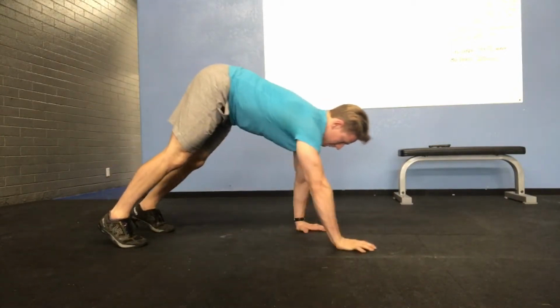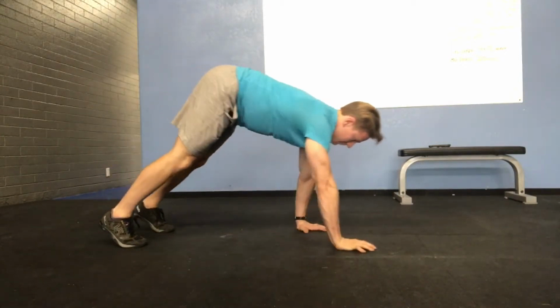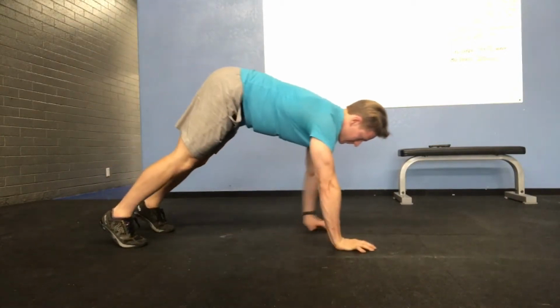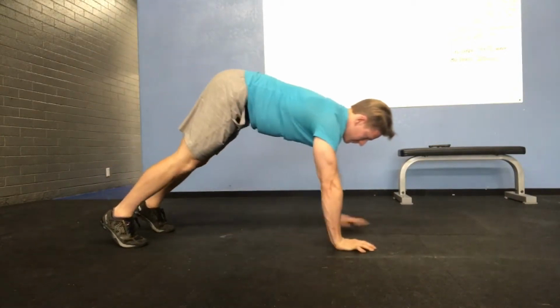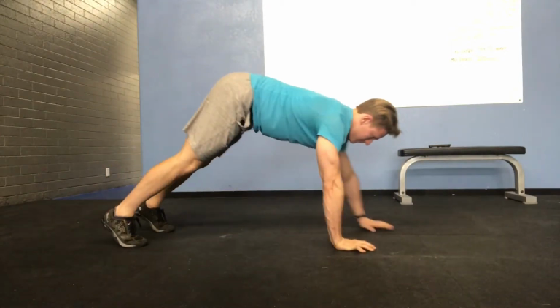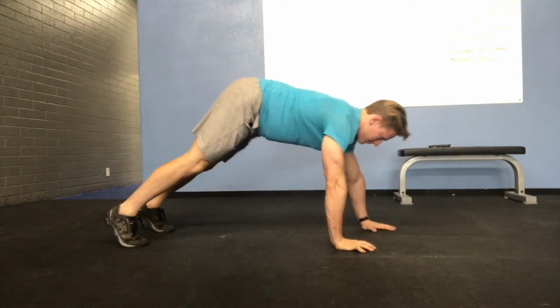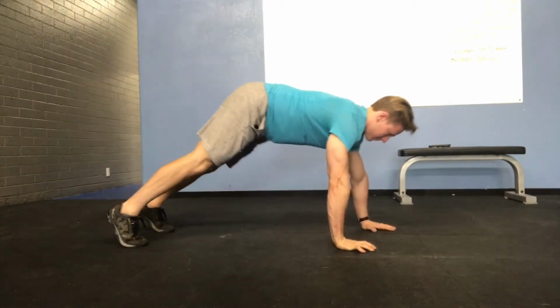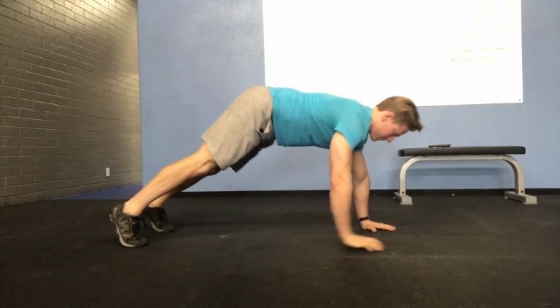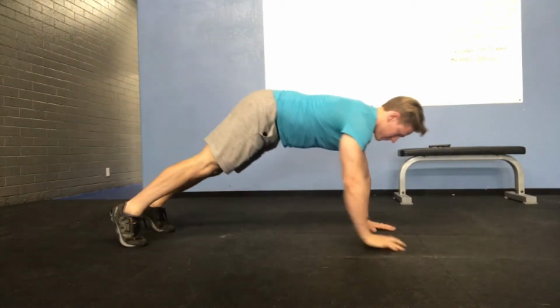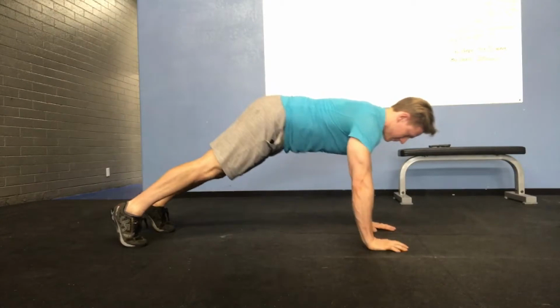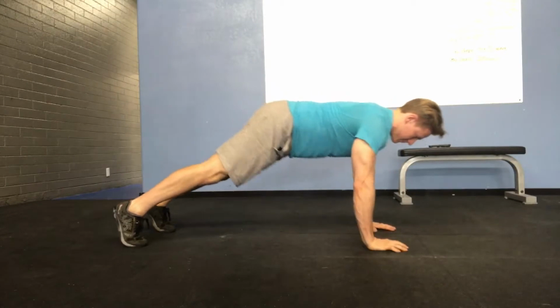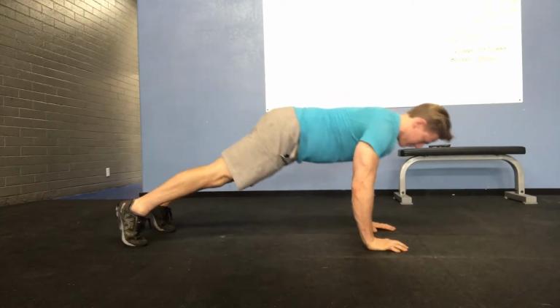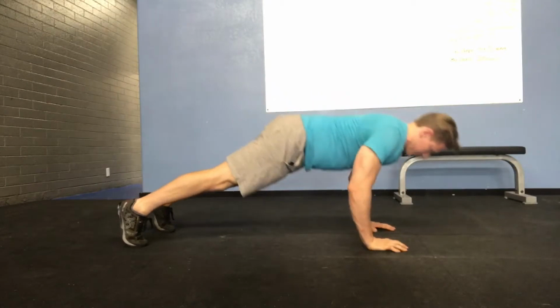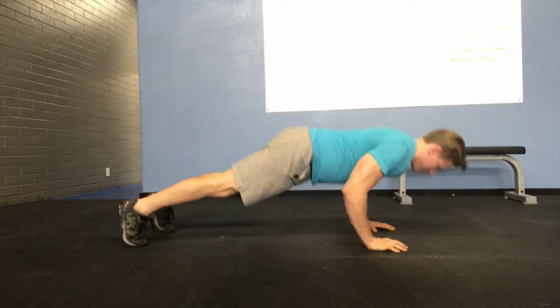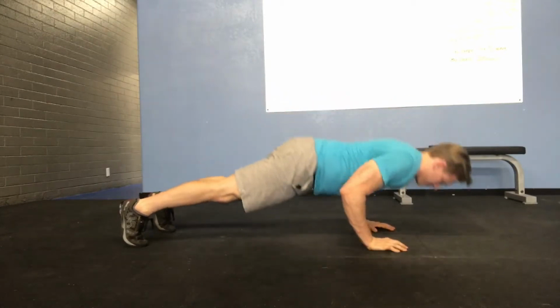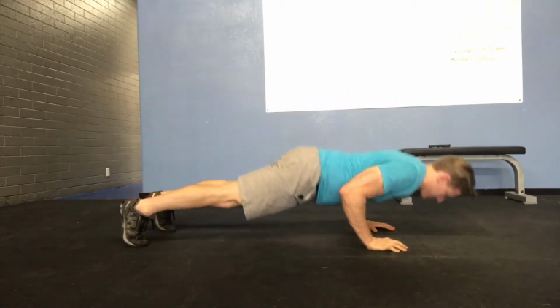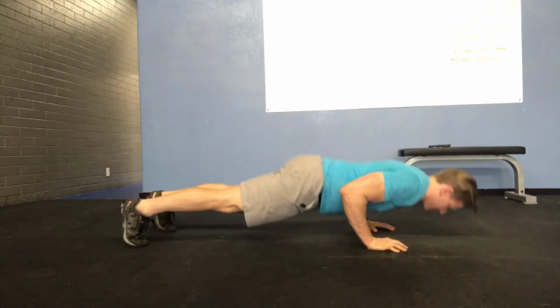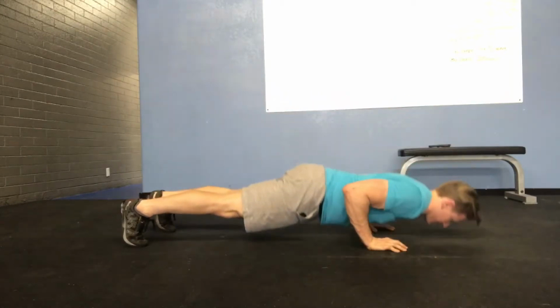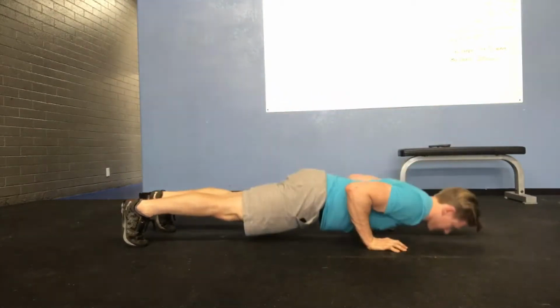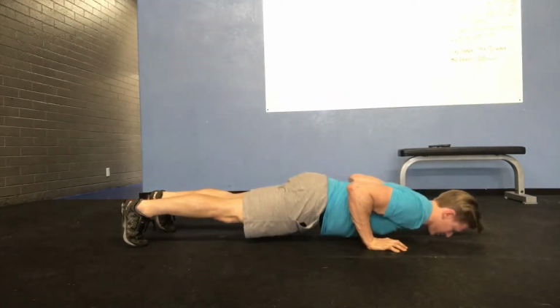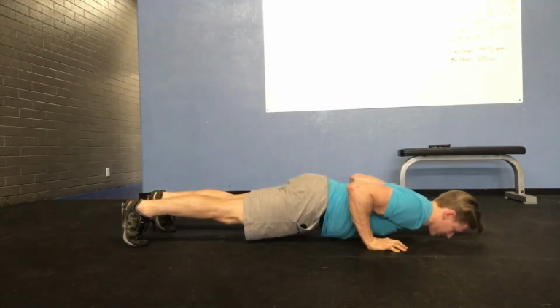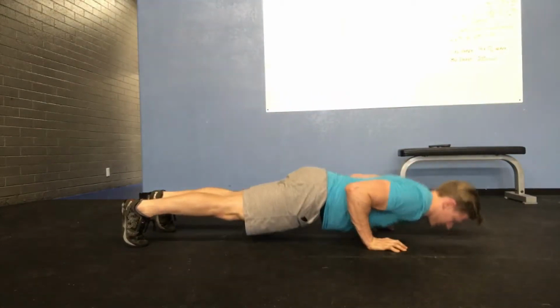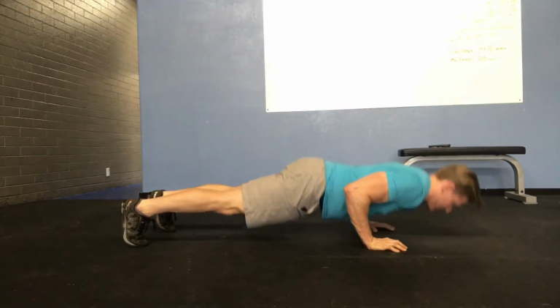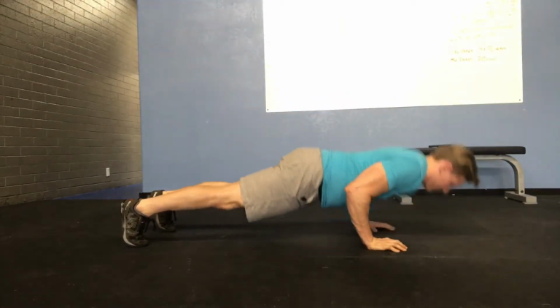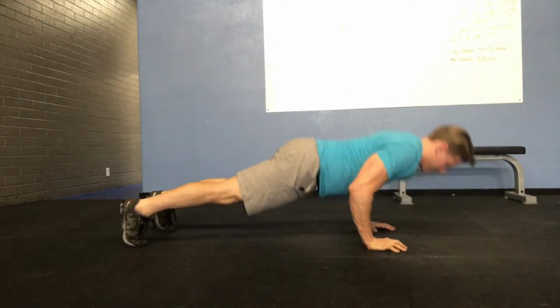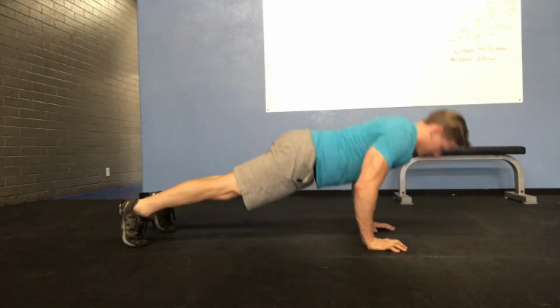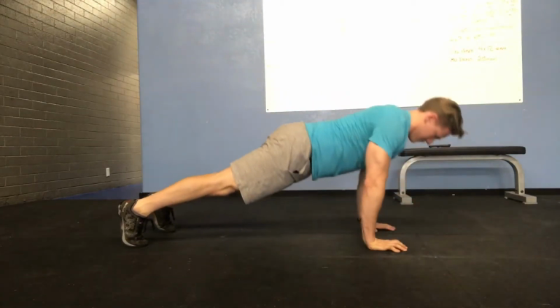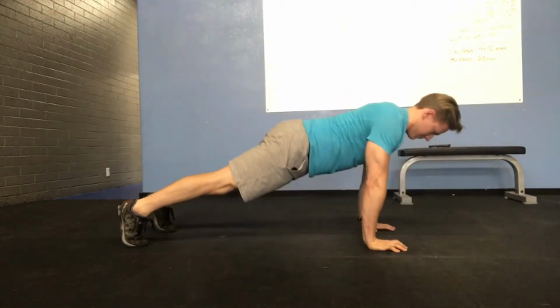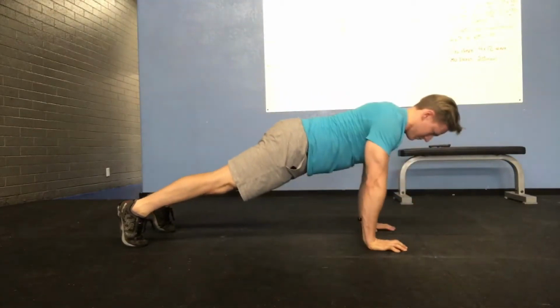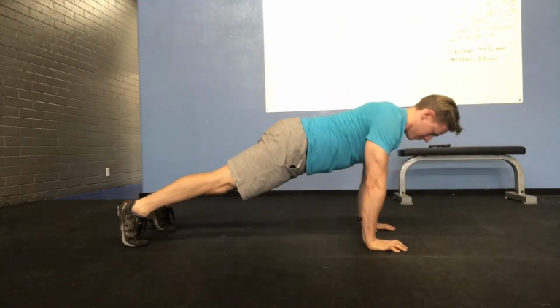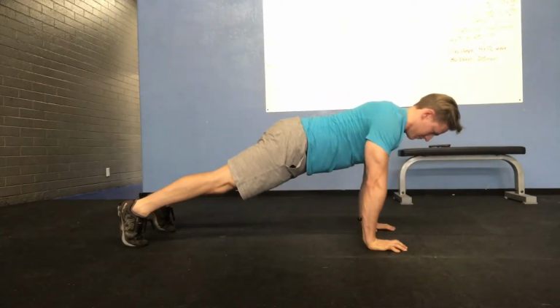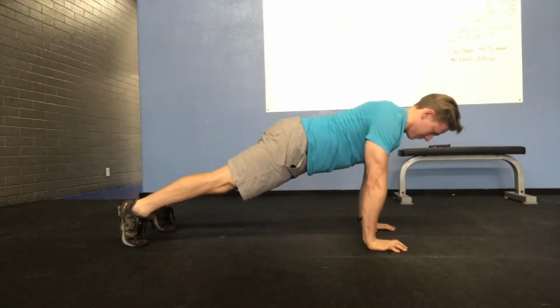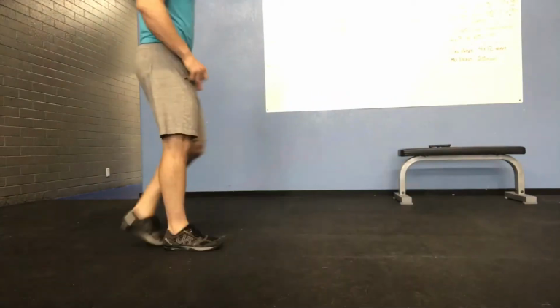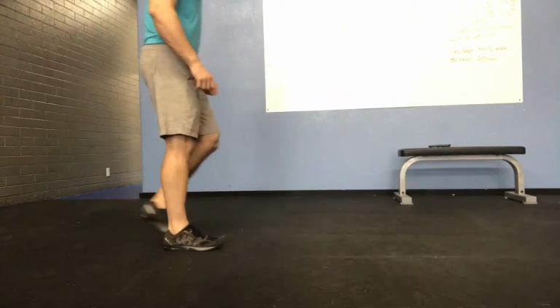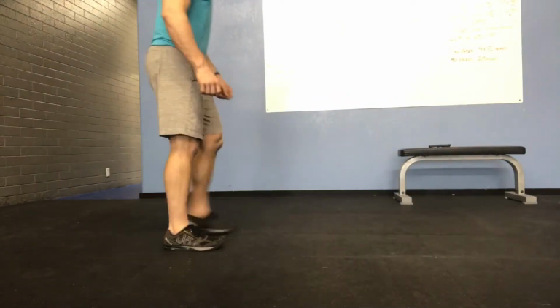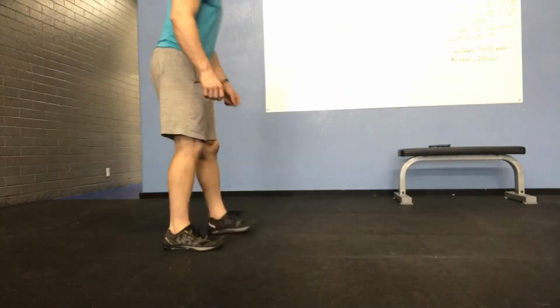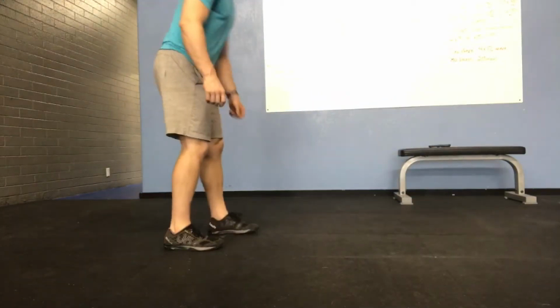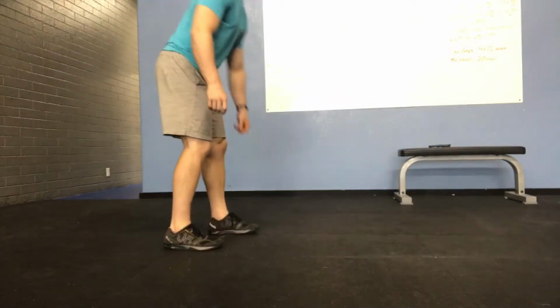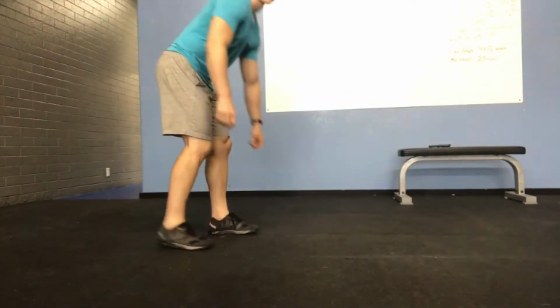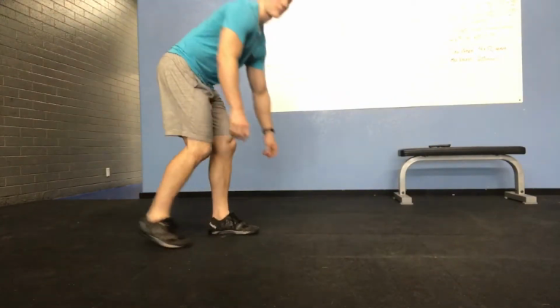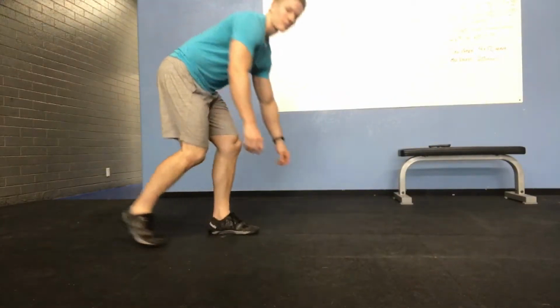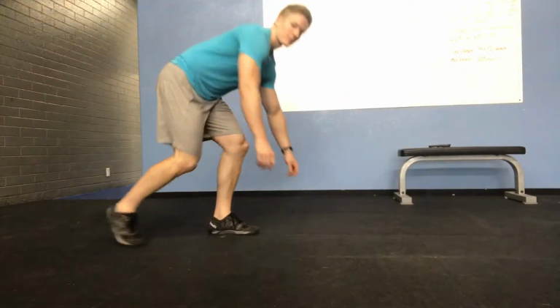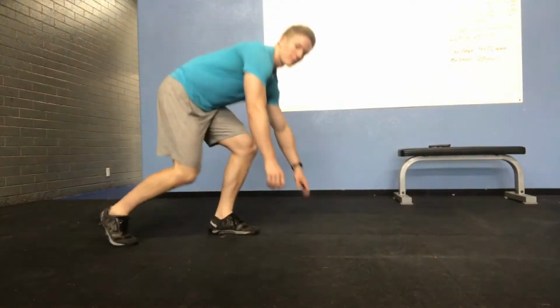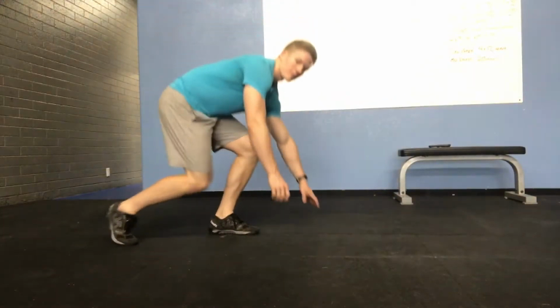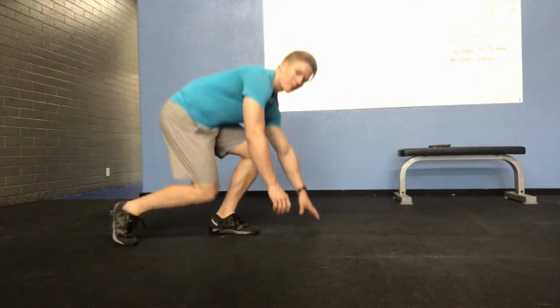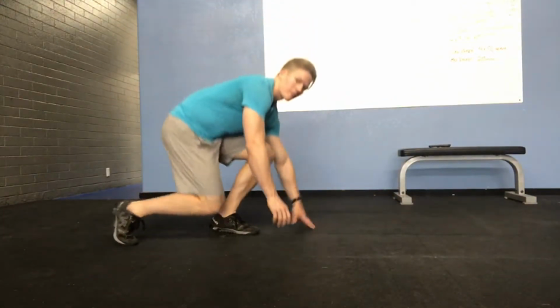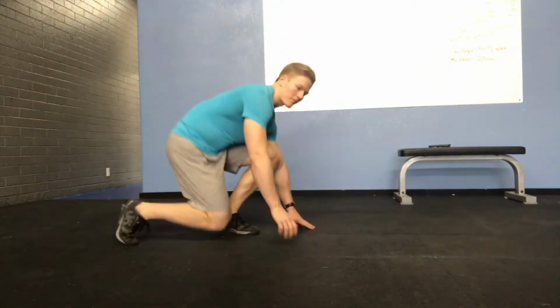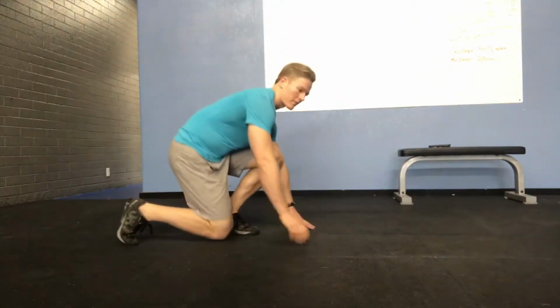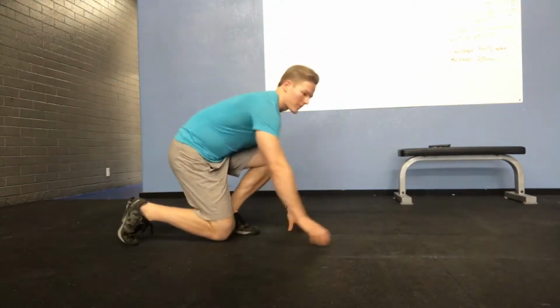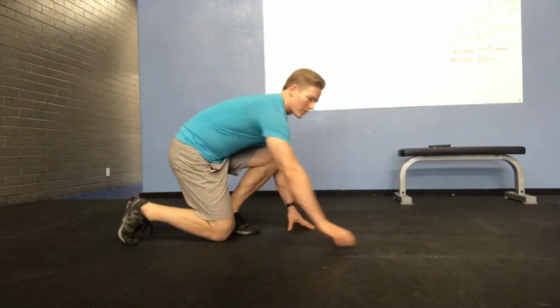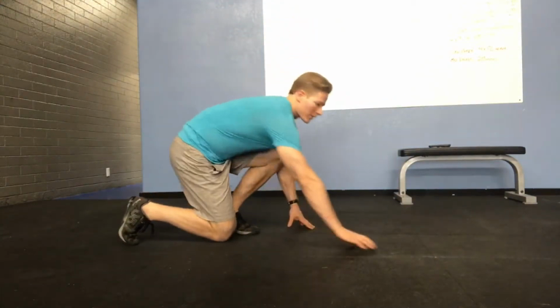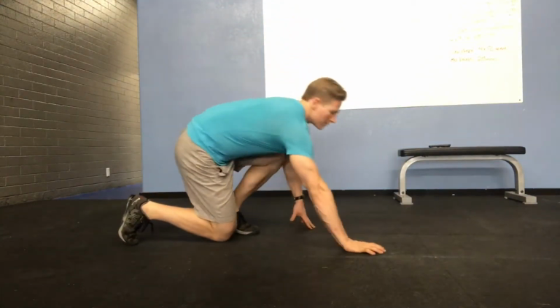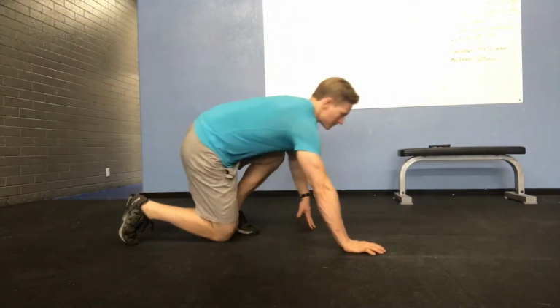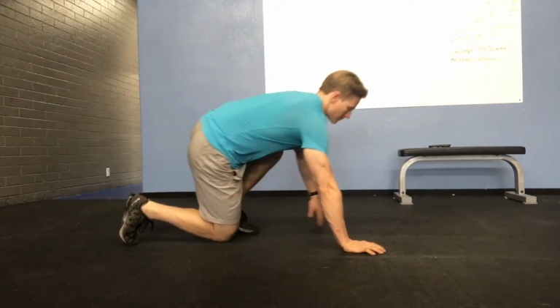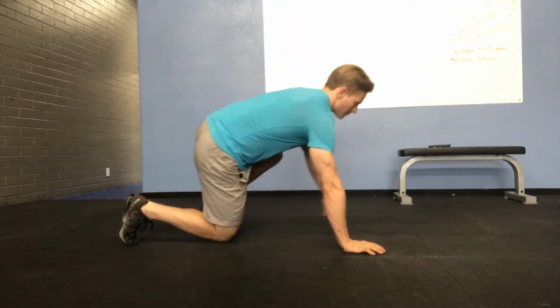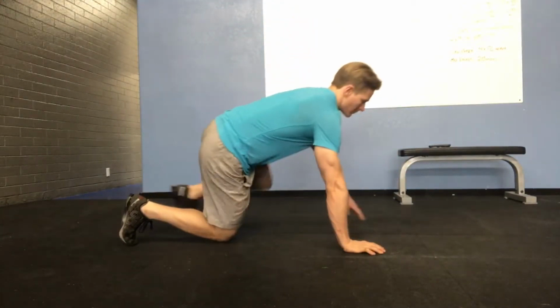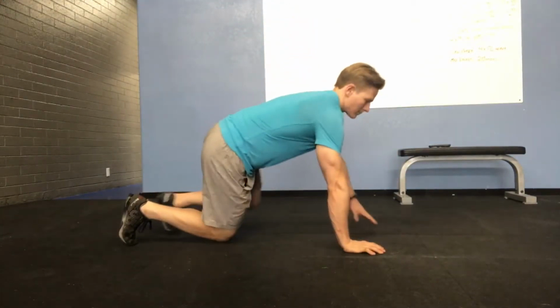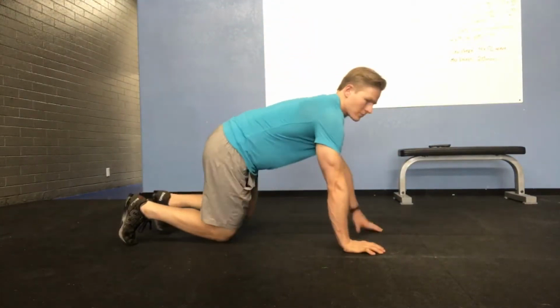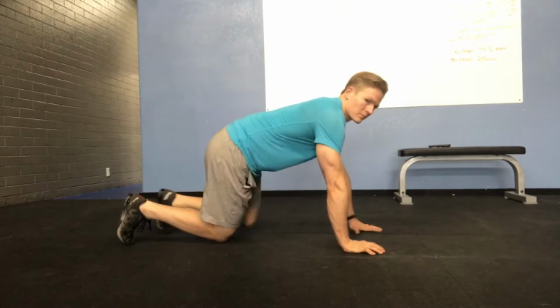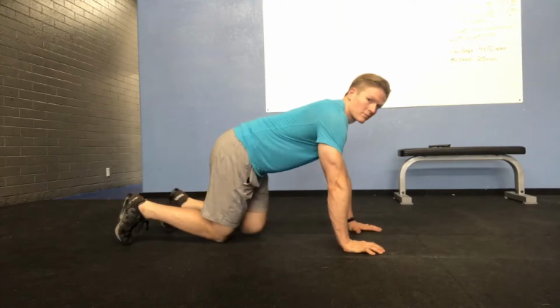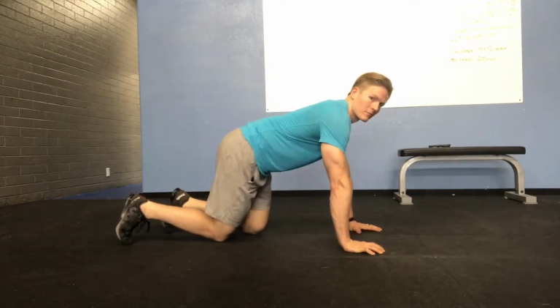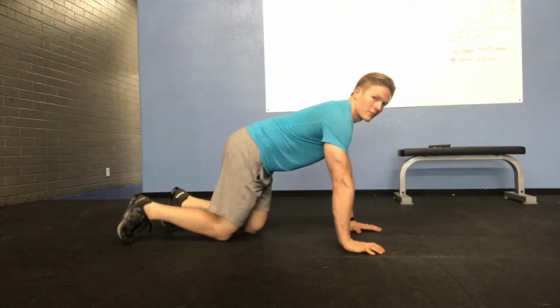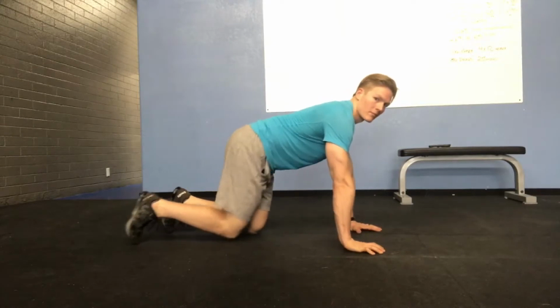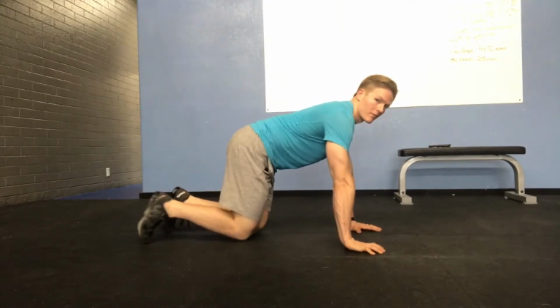You want to try and keep a nice stable core as much as possible — rib cage down, belly tight, and butt squeezed the entire time.